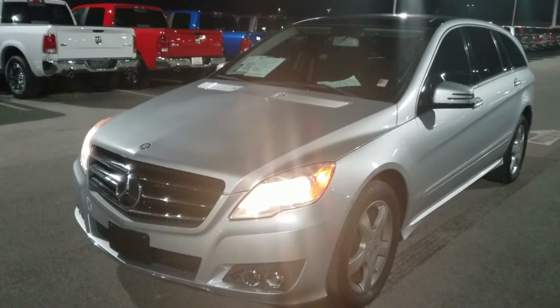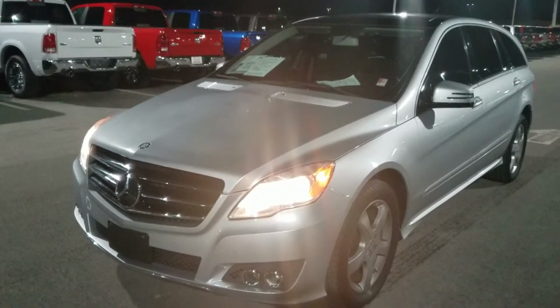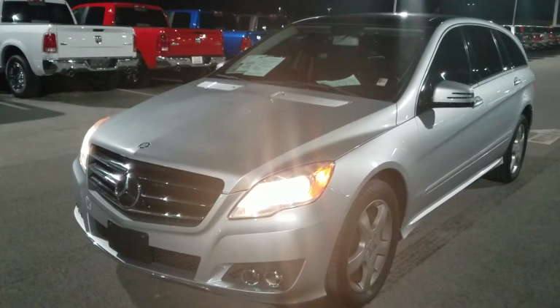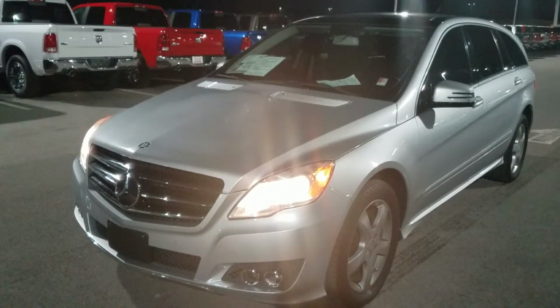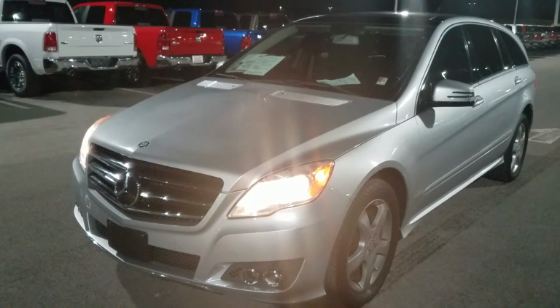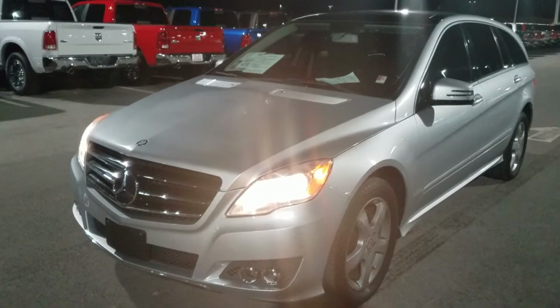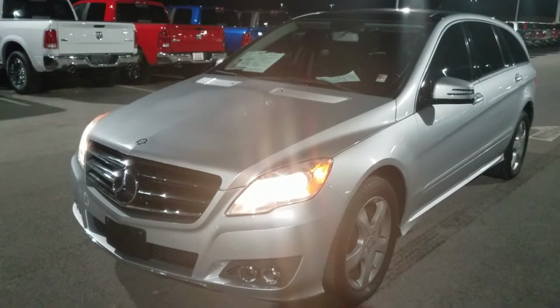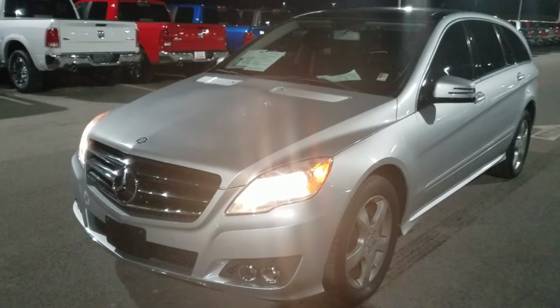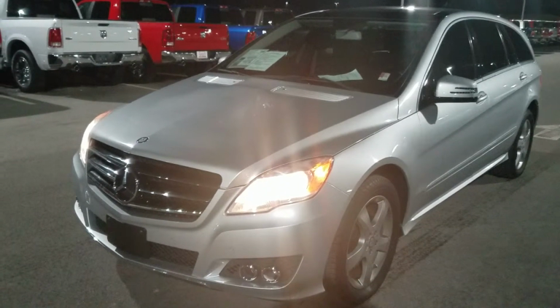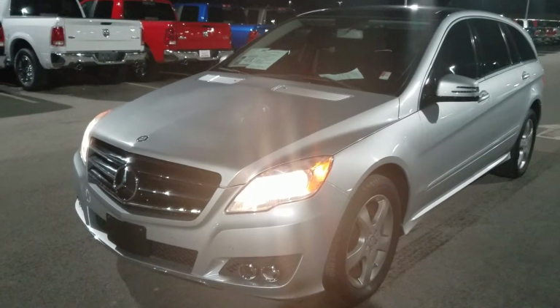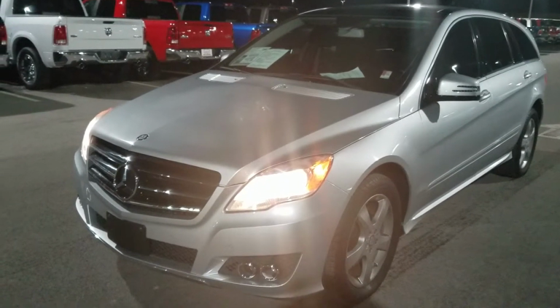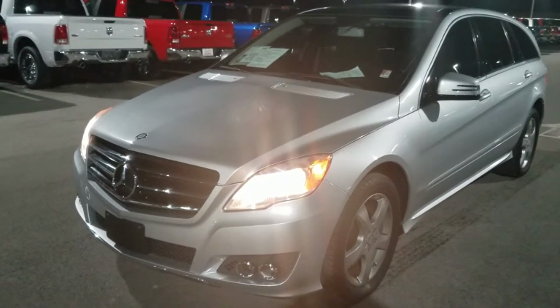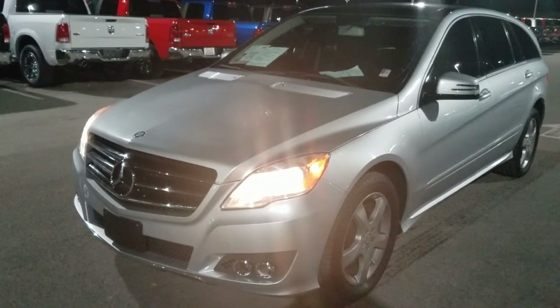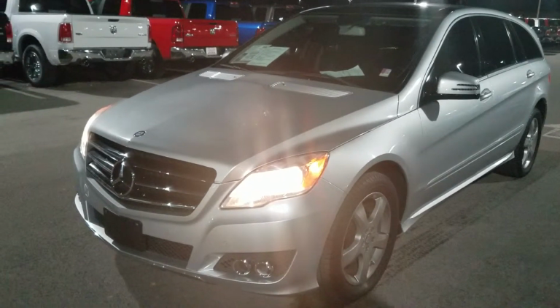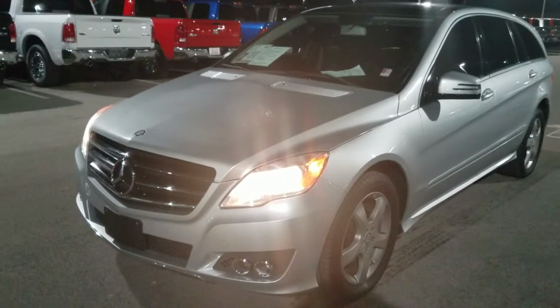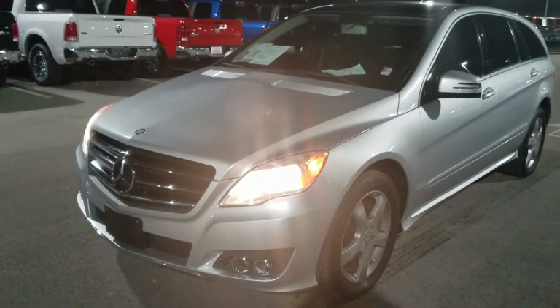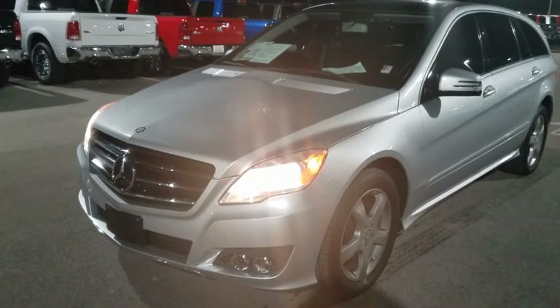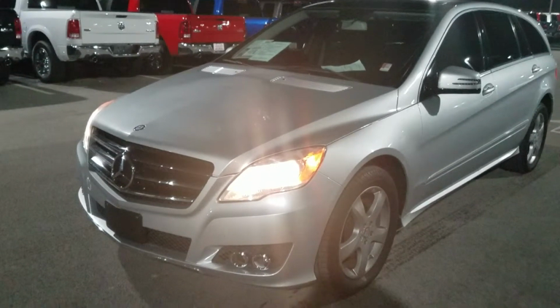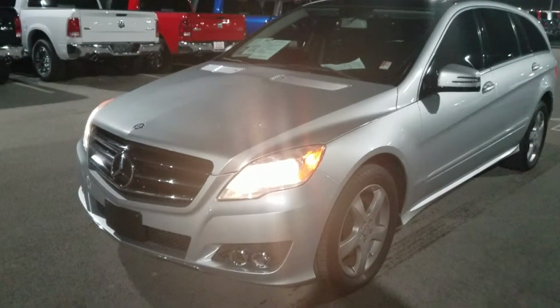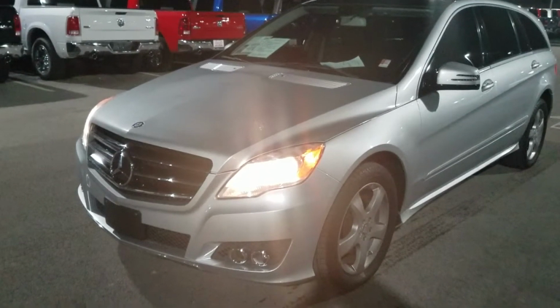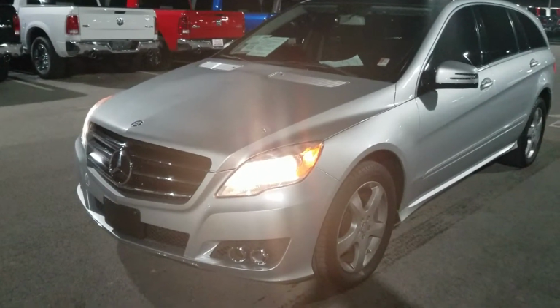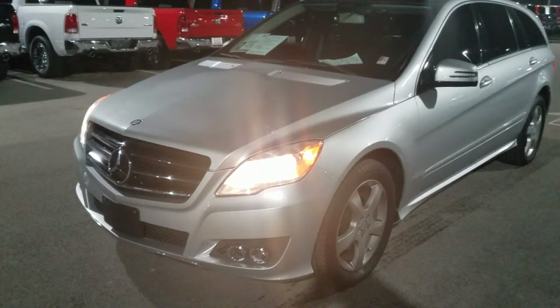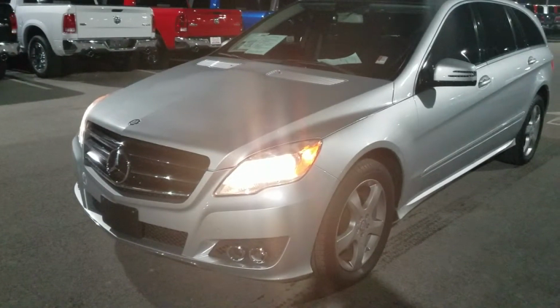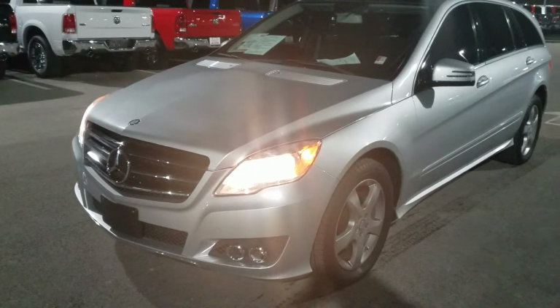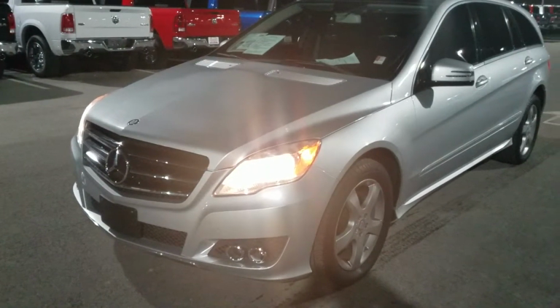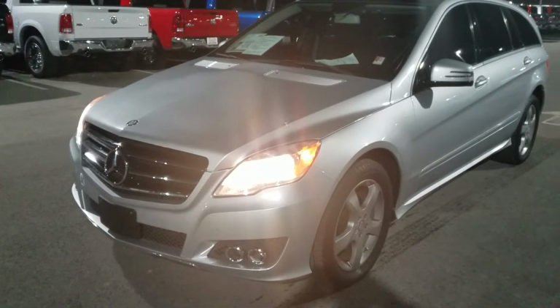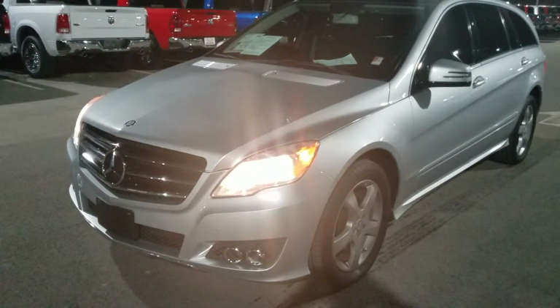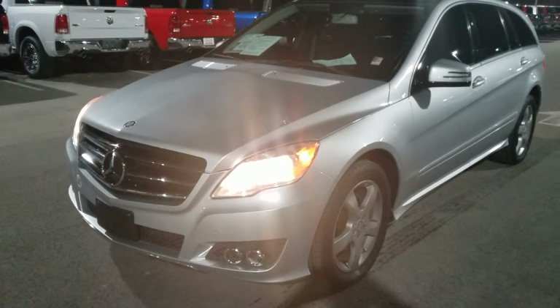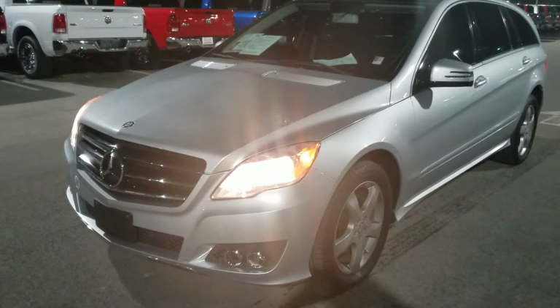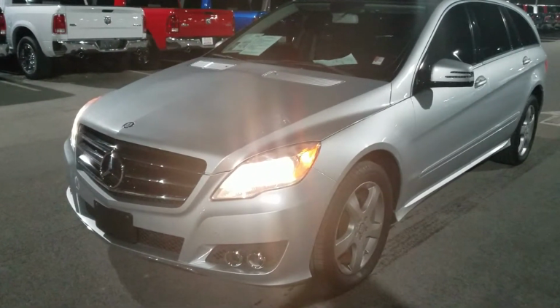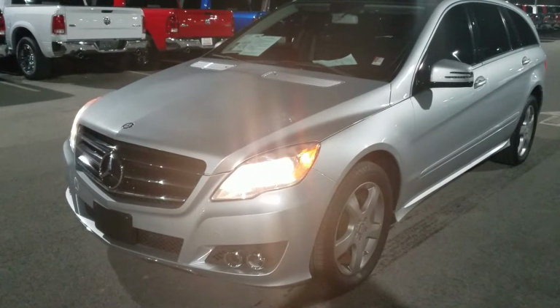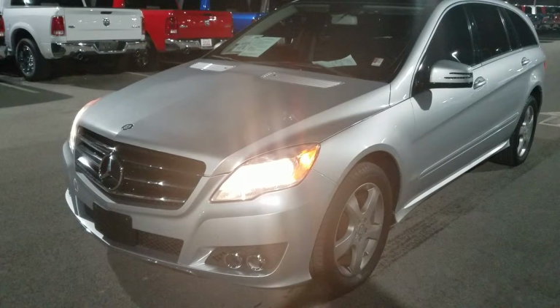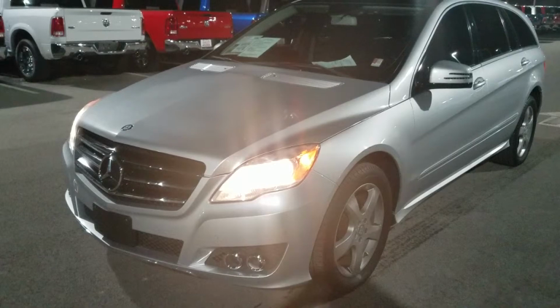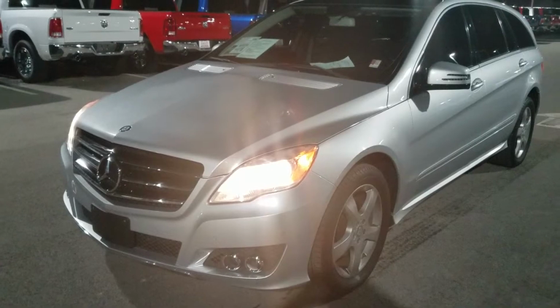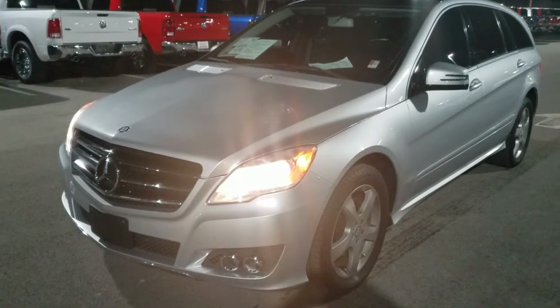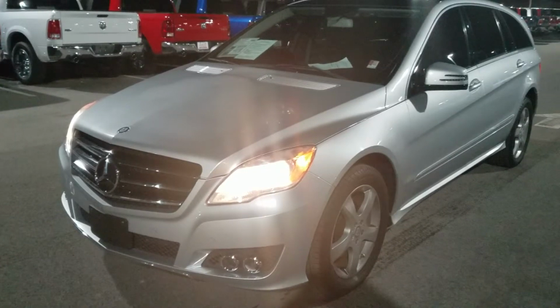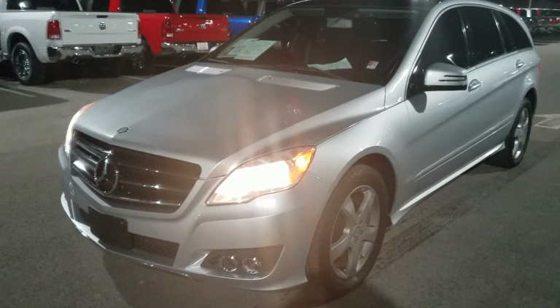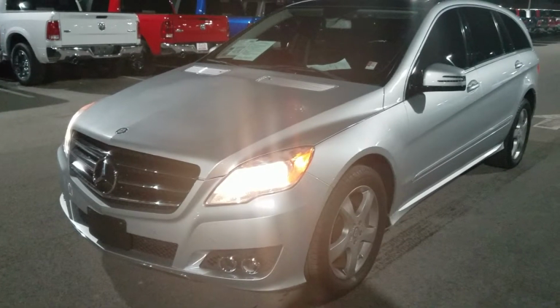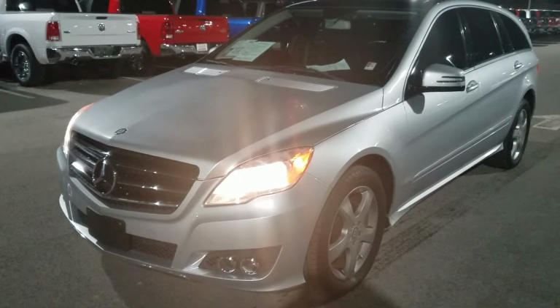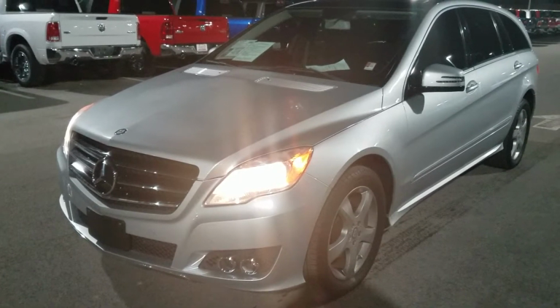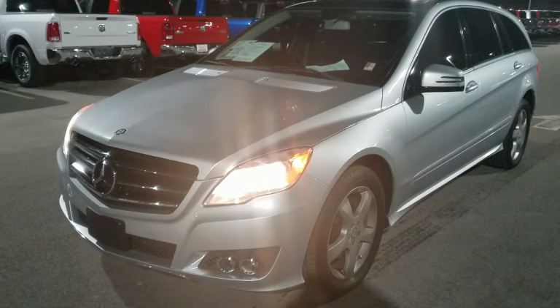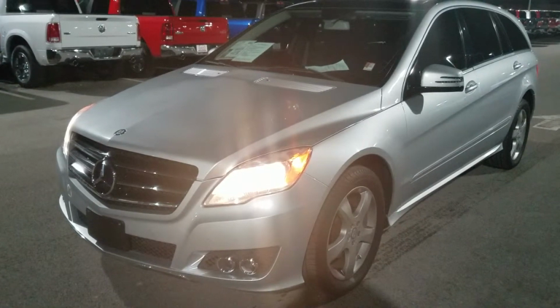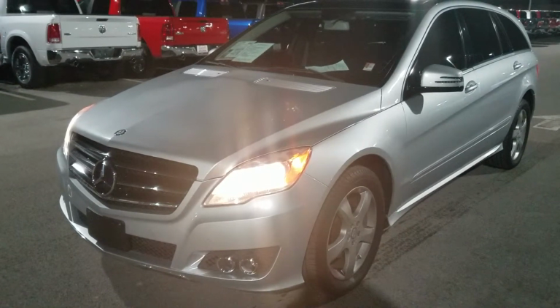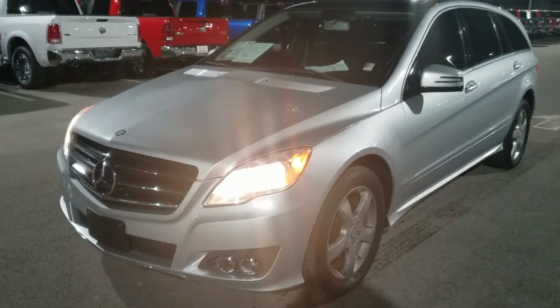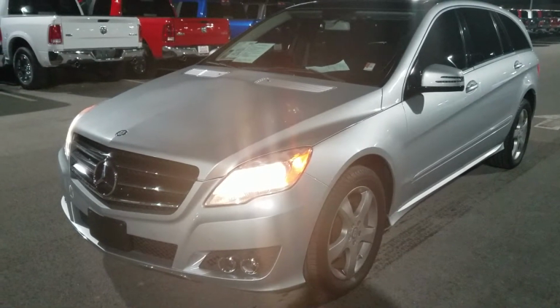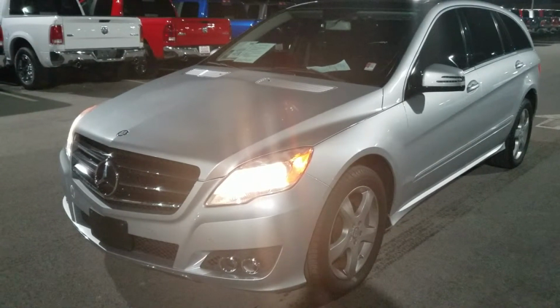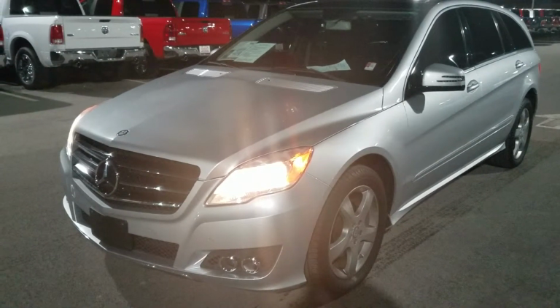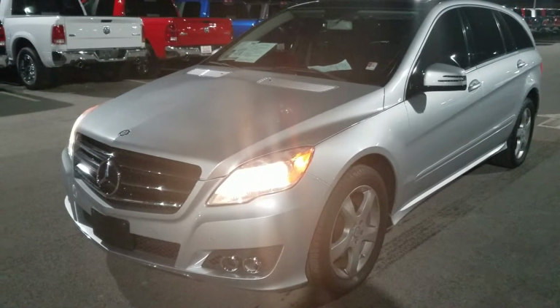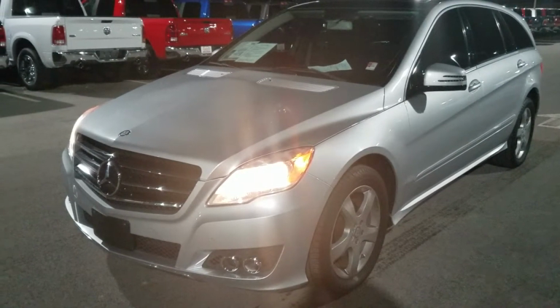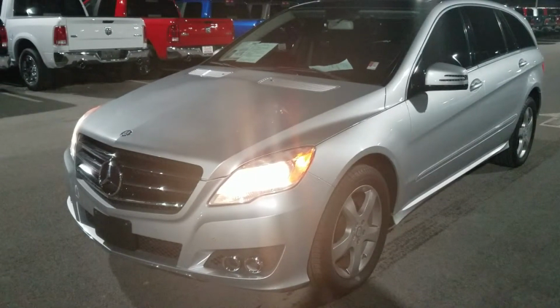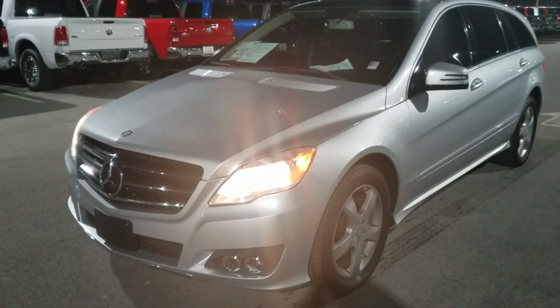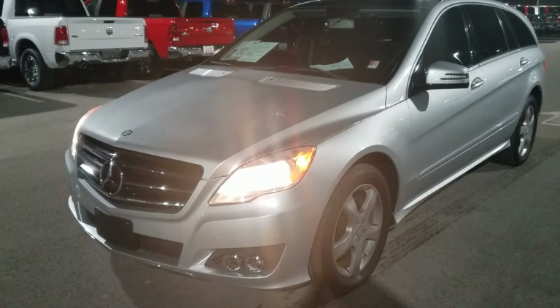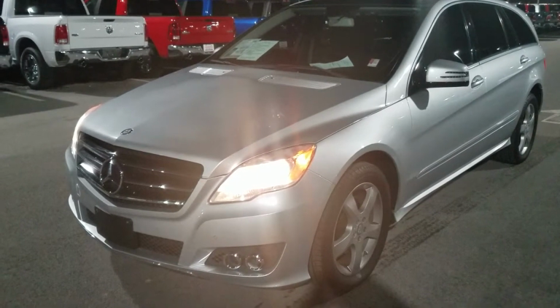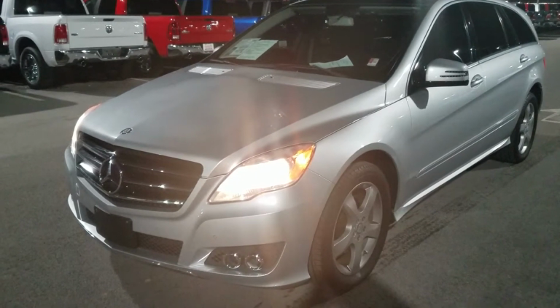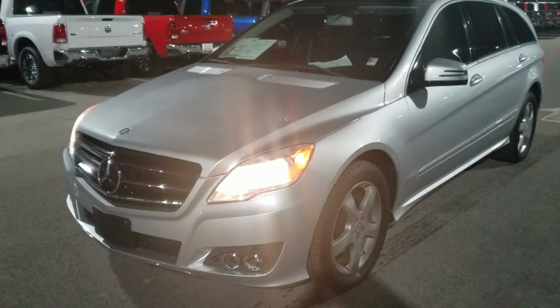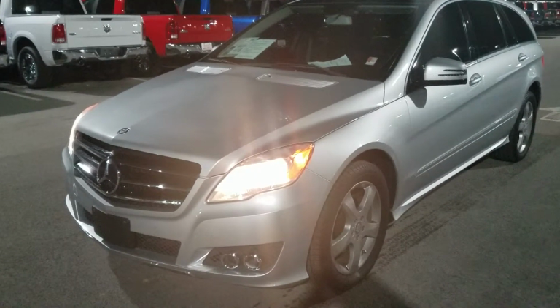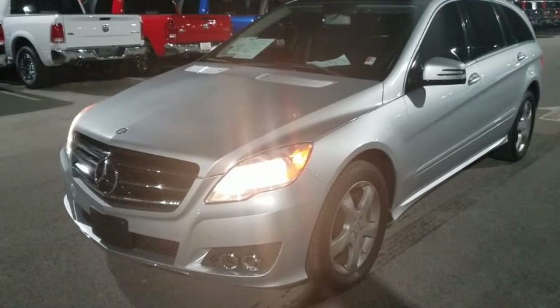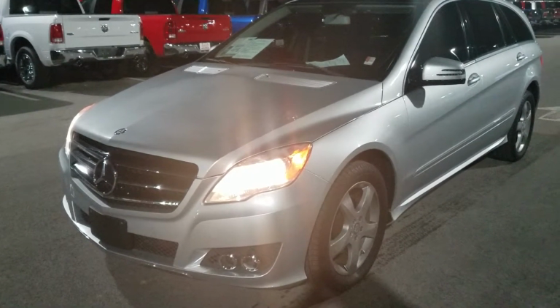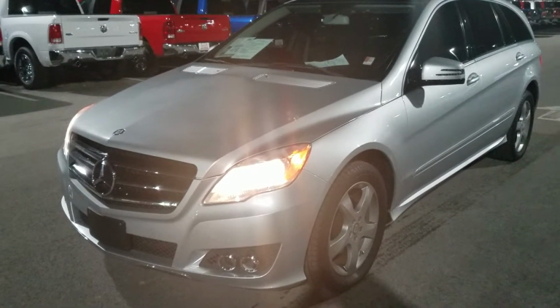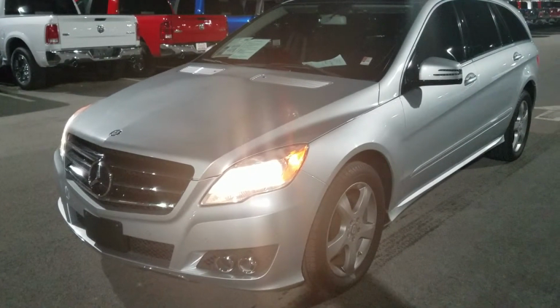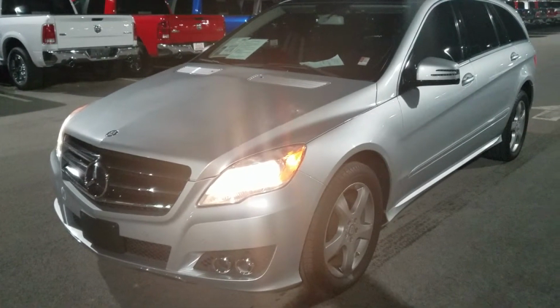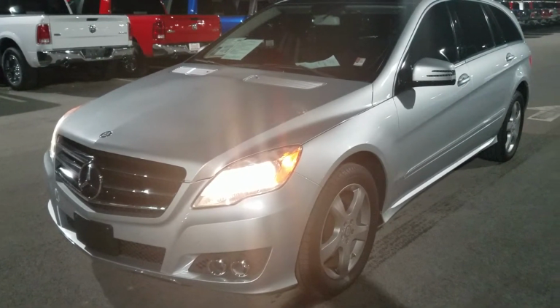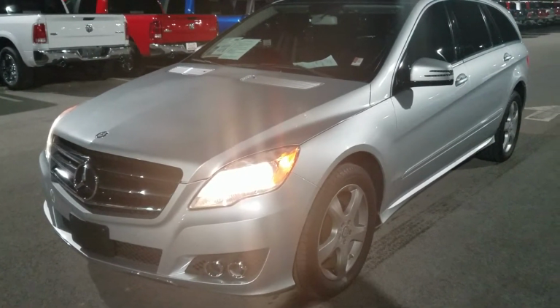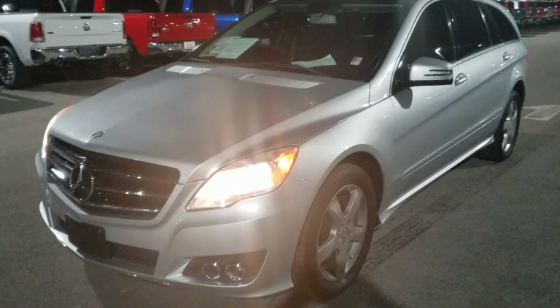Hi David, this is Chris with East Tennessee Dodge. I just want to take a moment and shoot a short video of this 2011 Mercedes R350 that you inquired about.